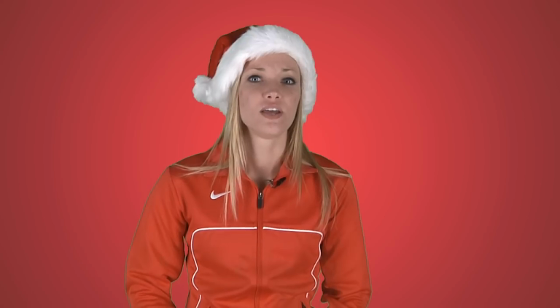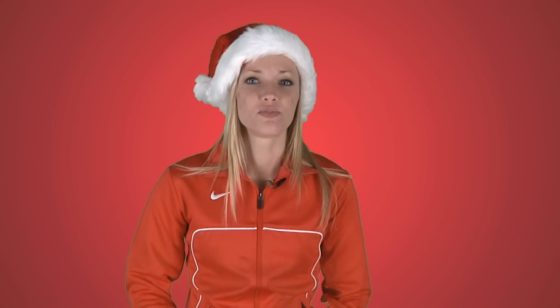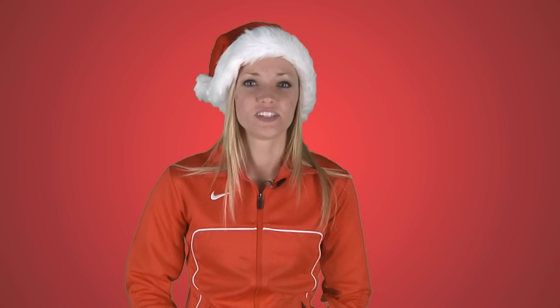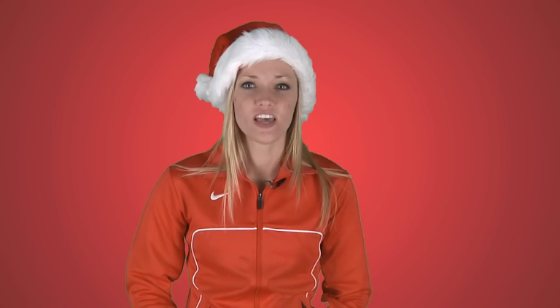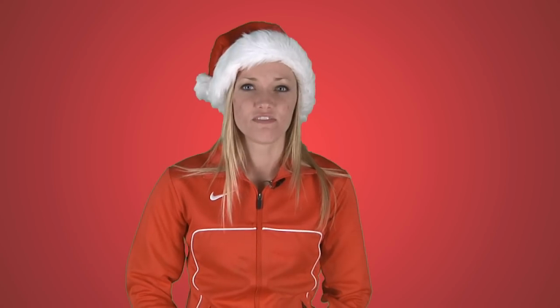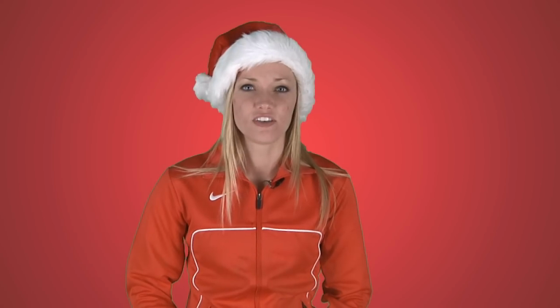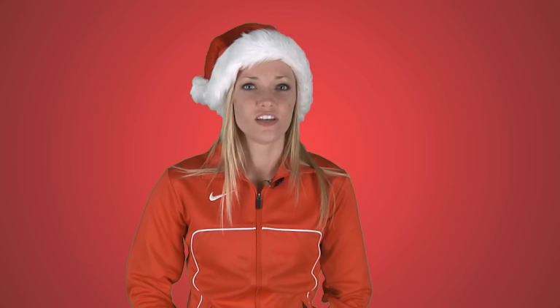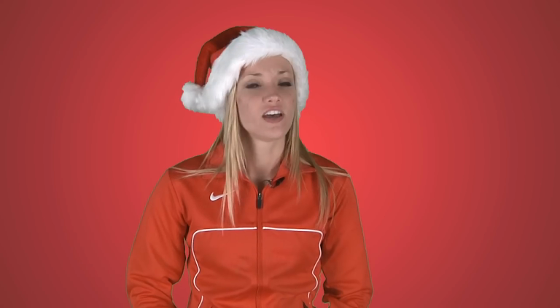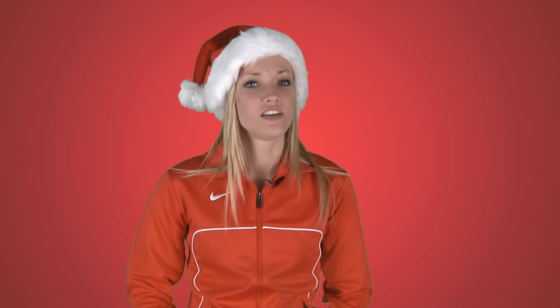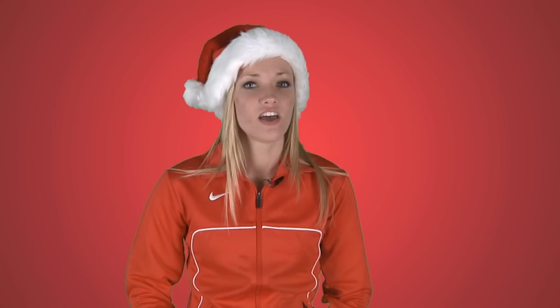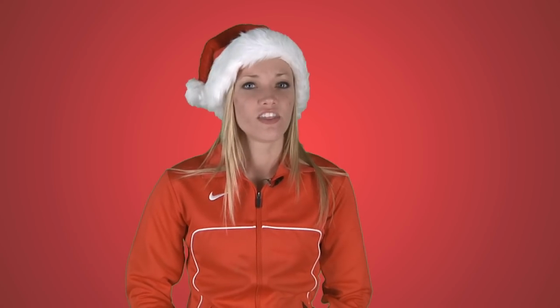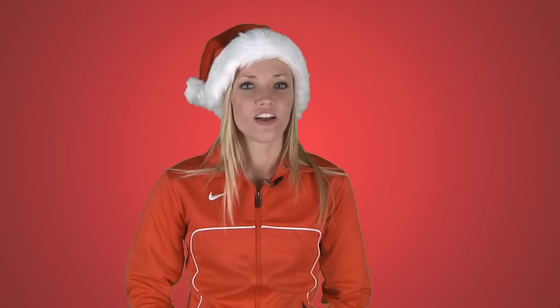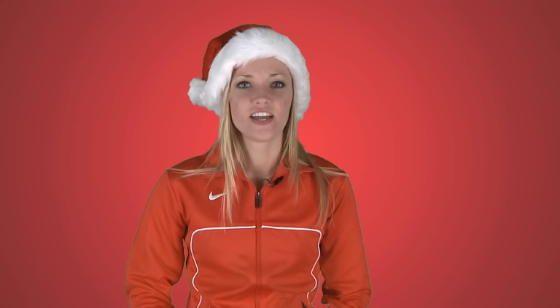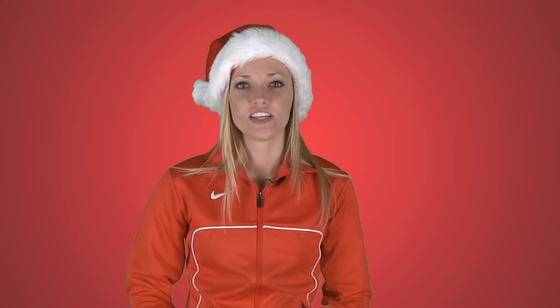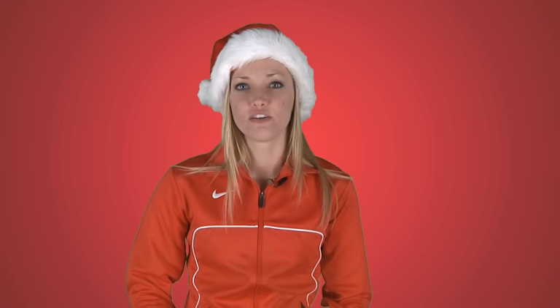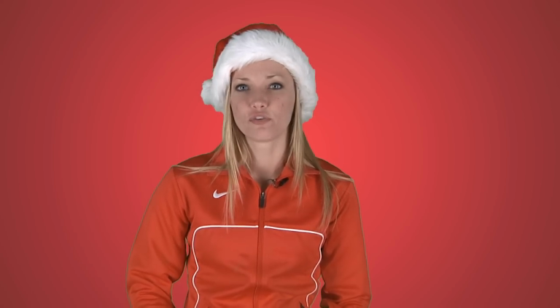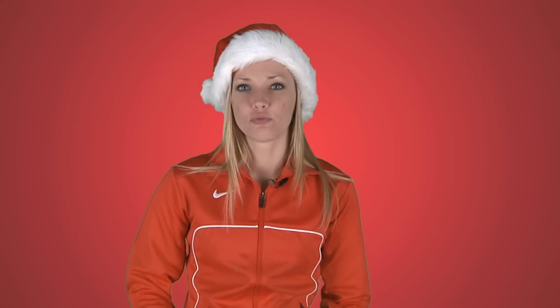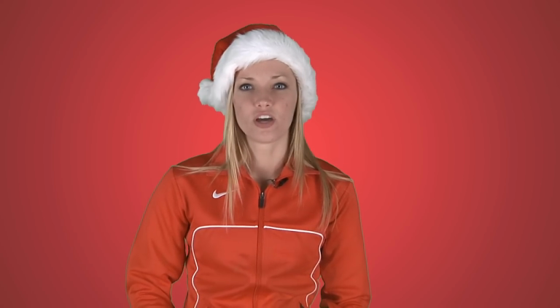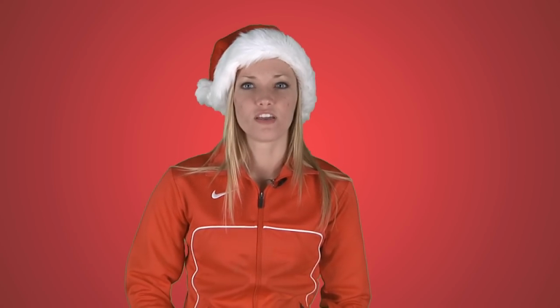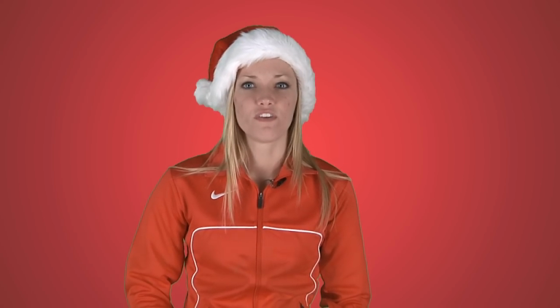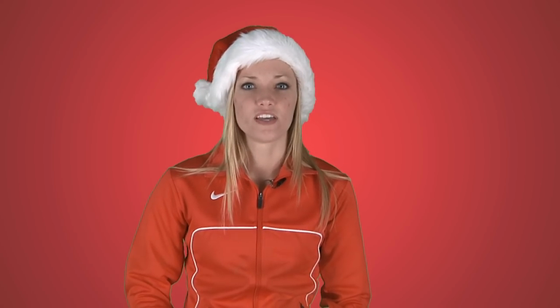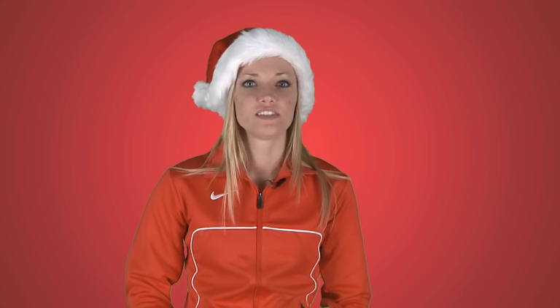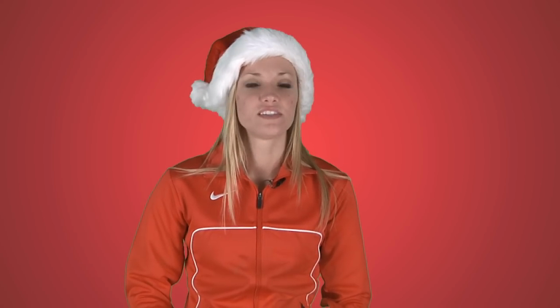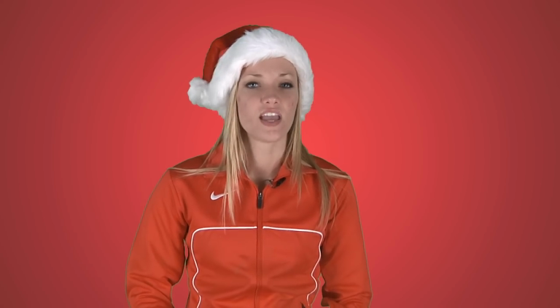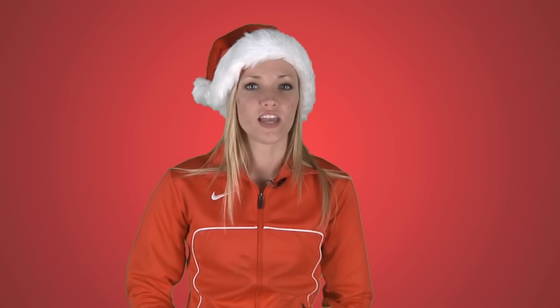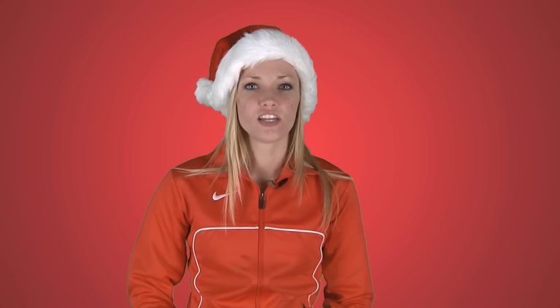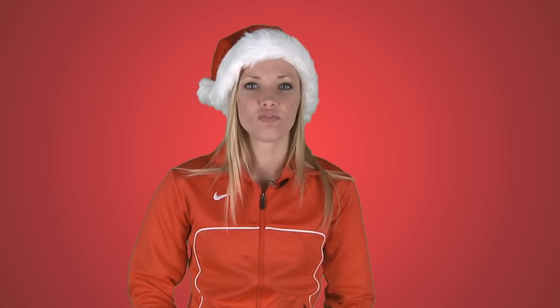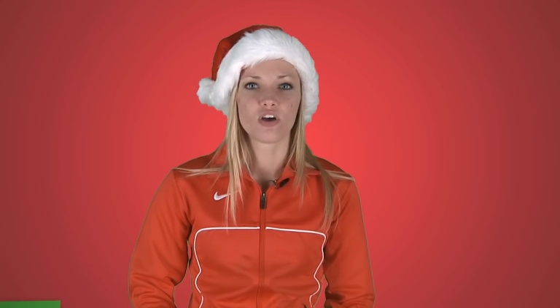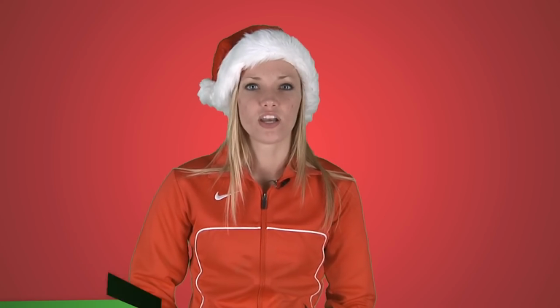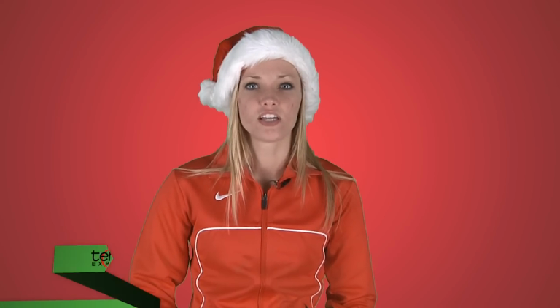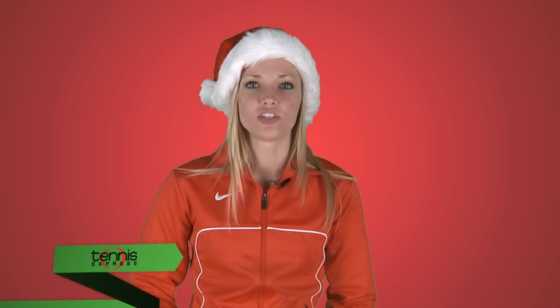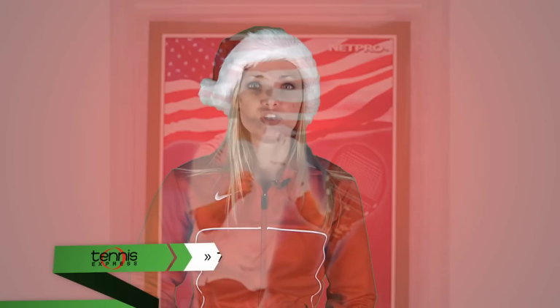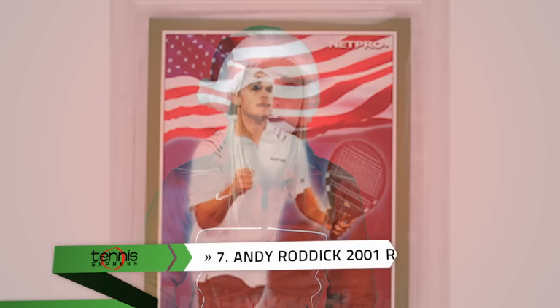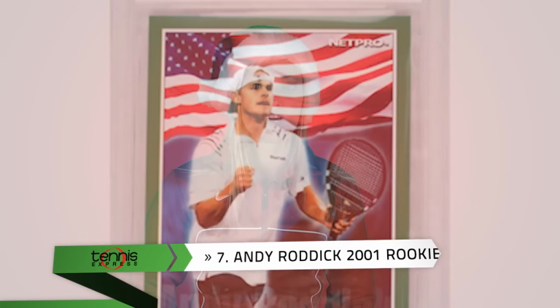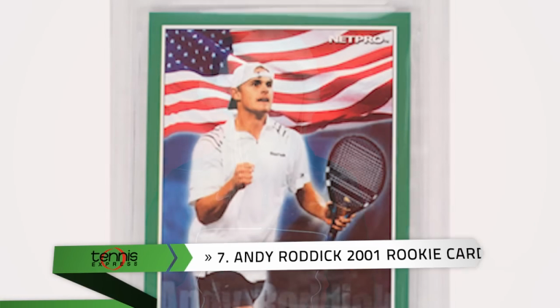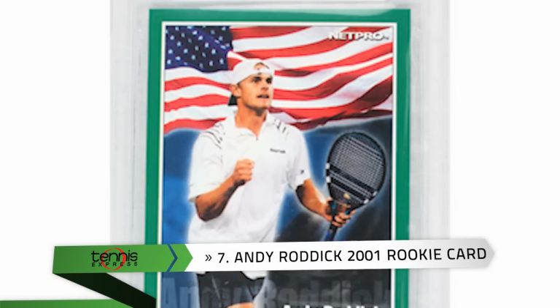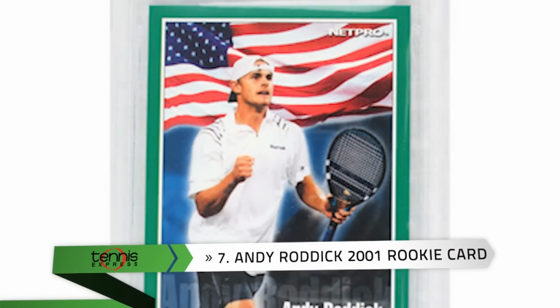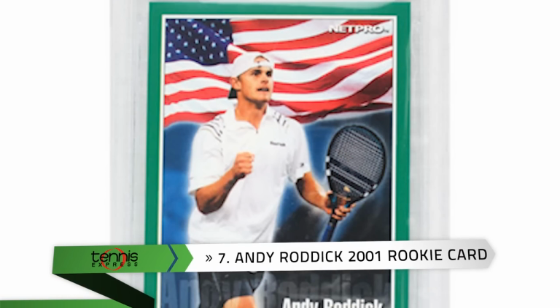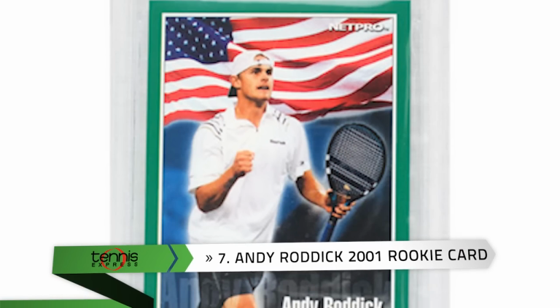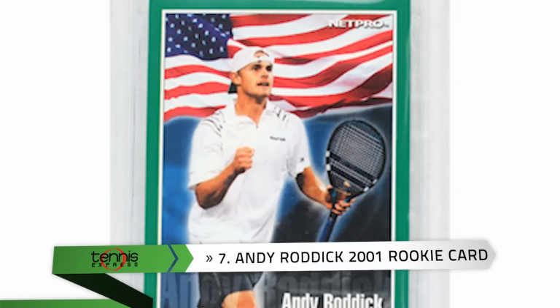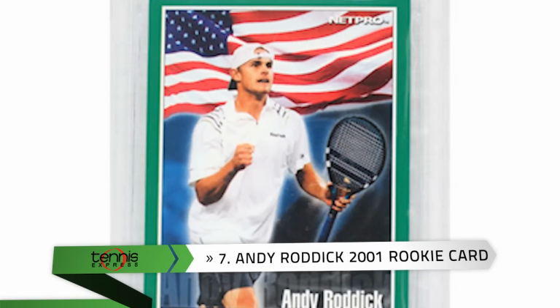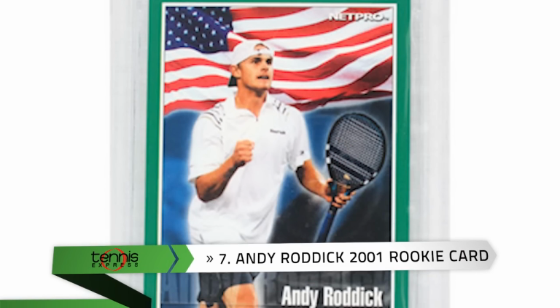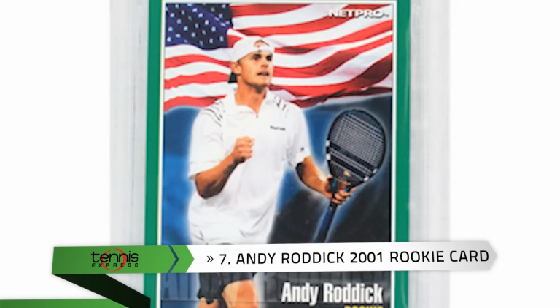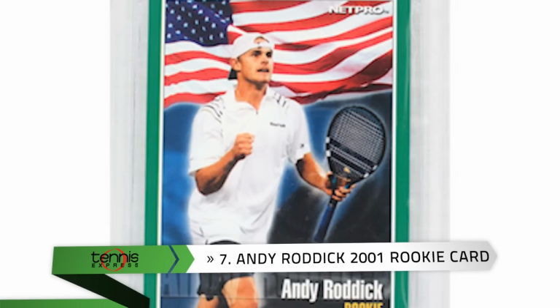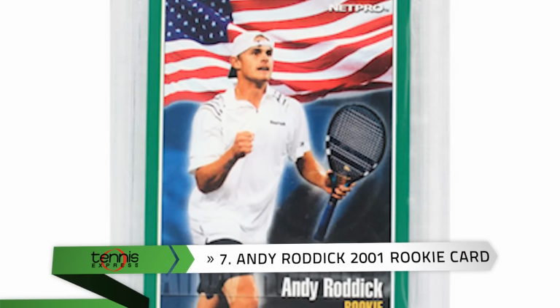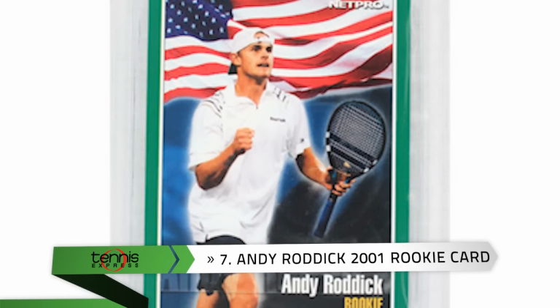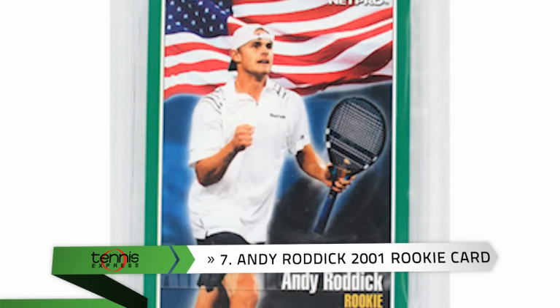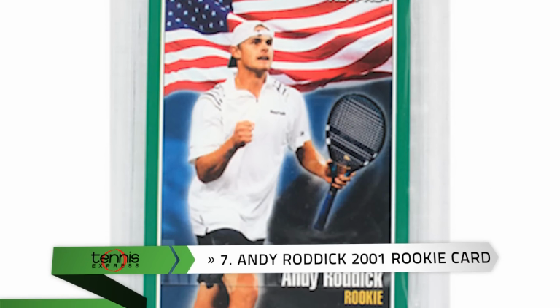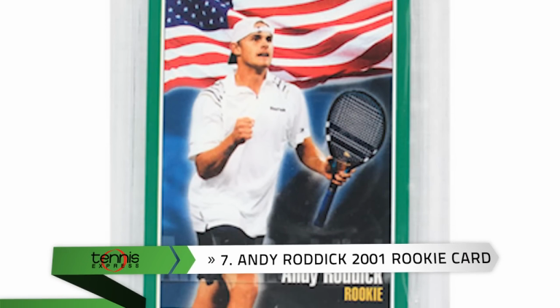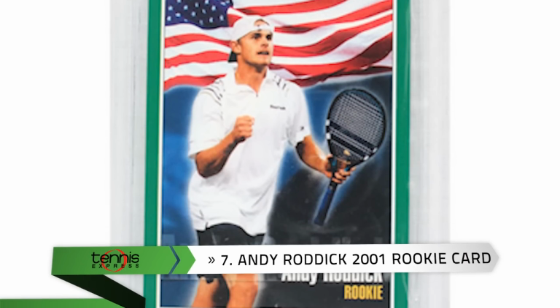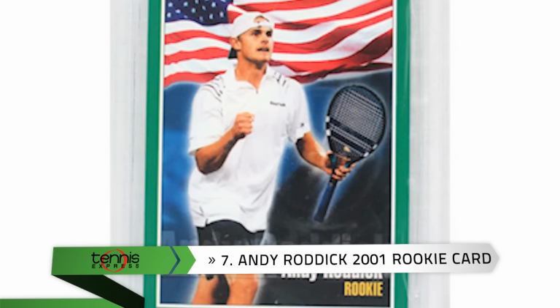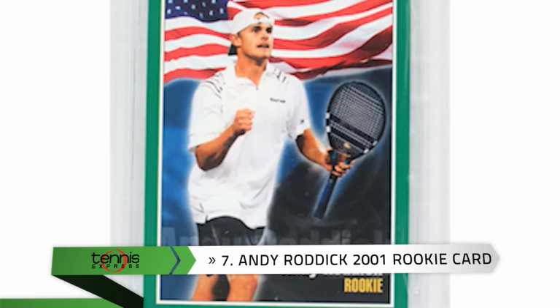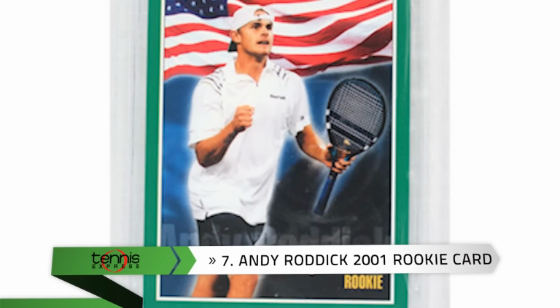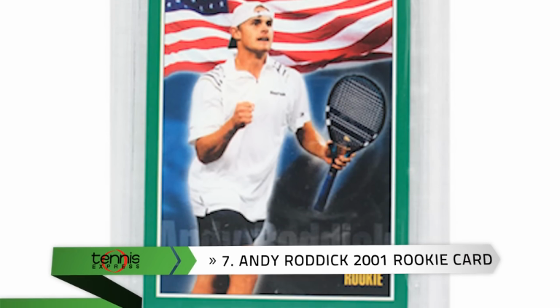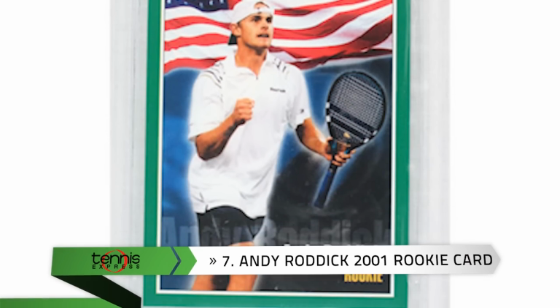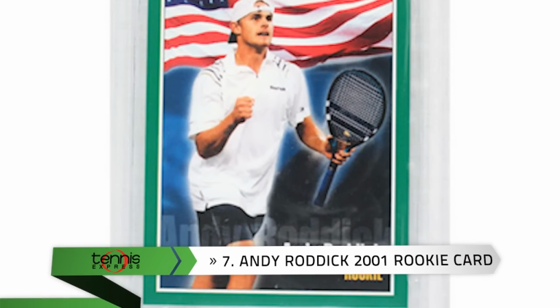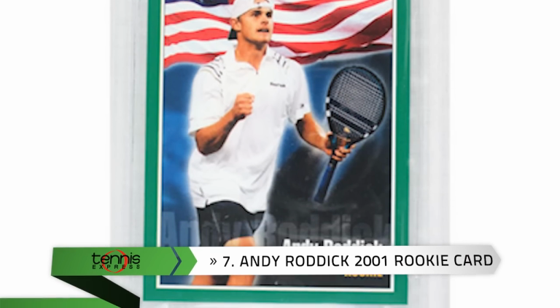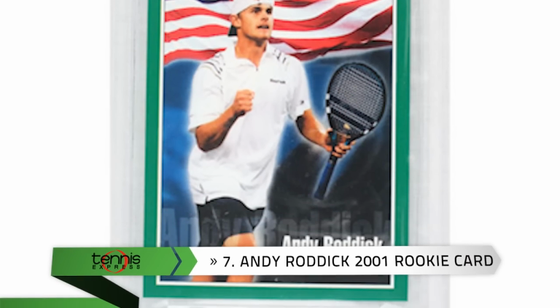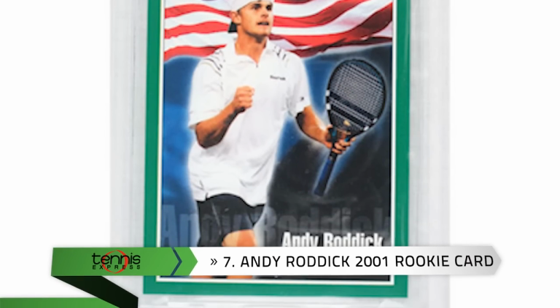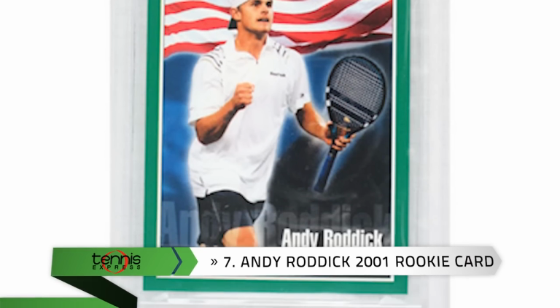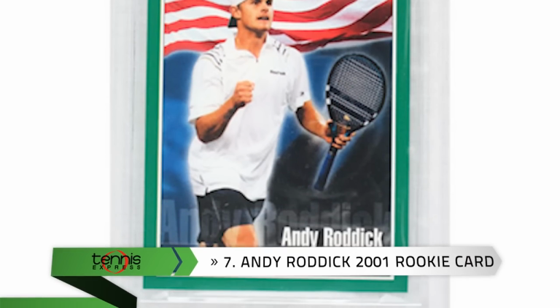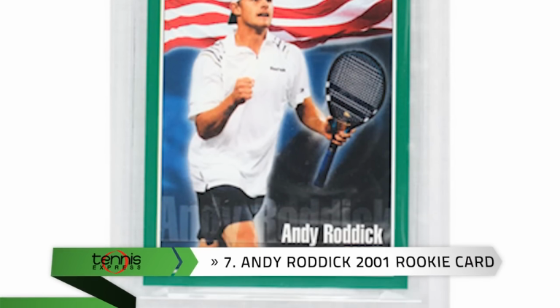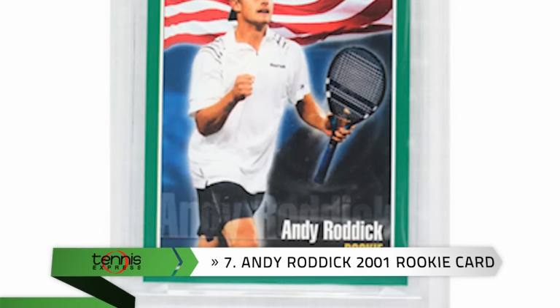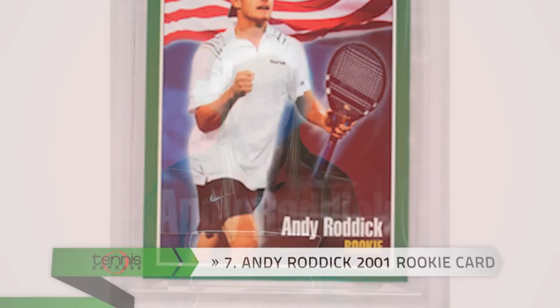Number 7: Another idea for Roddick fans — the Andy Roddick 2001 Rookie Card by NetPro makes a great stocking stuffer.